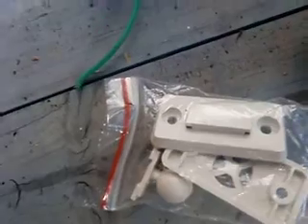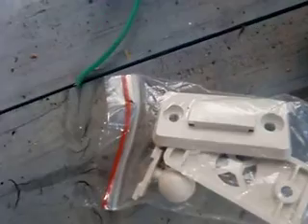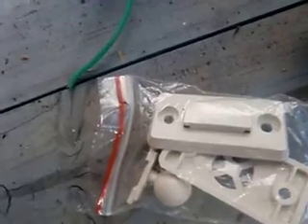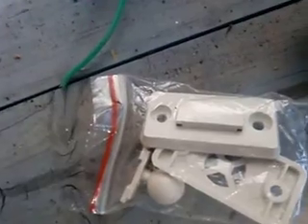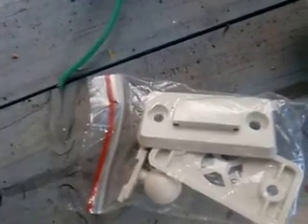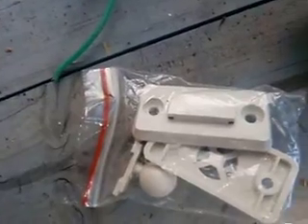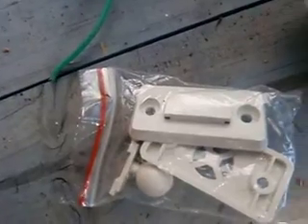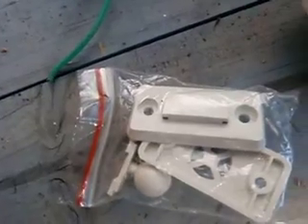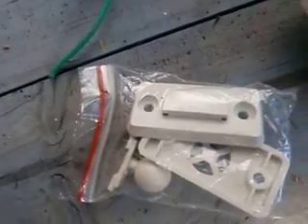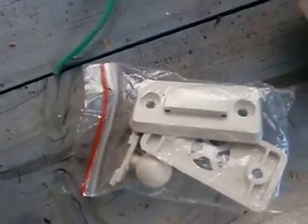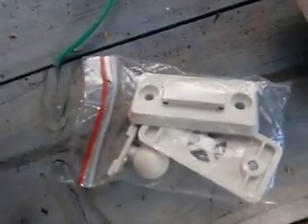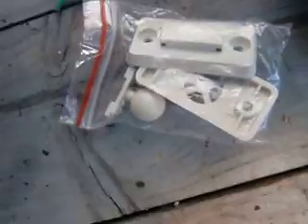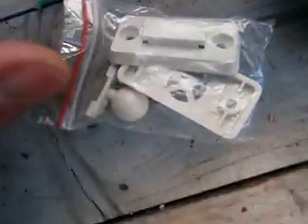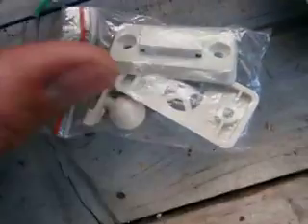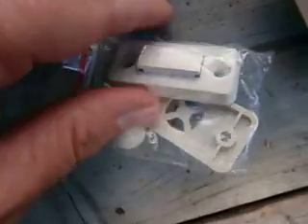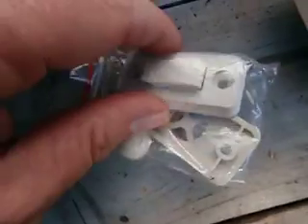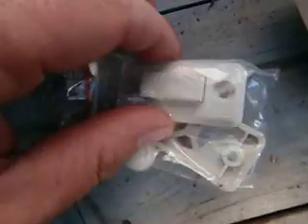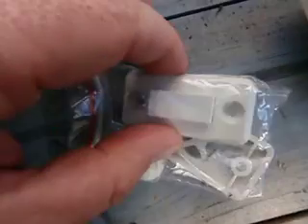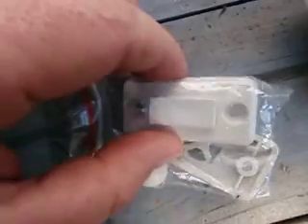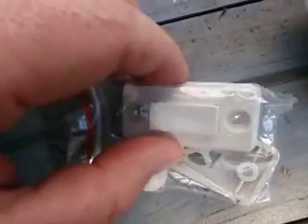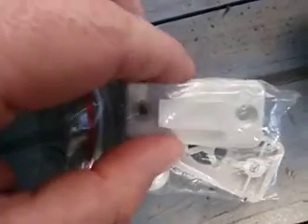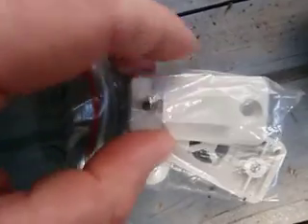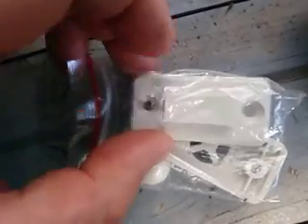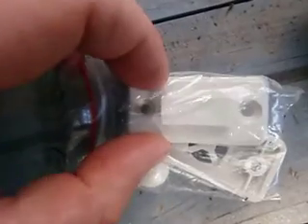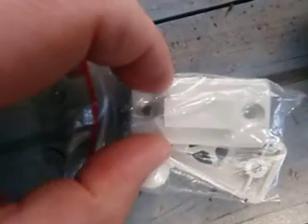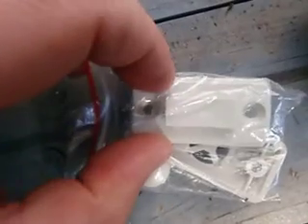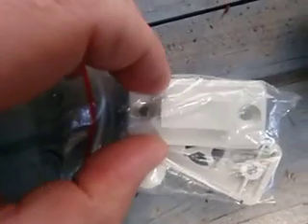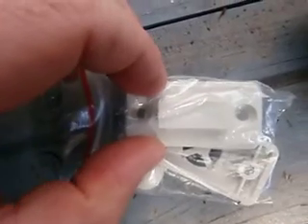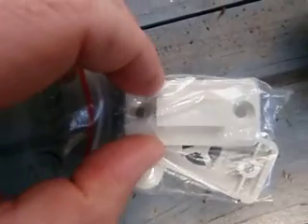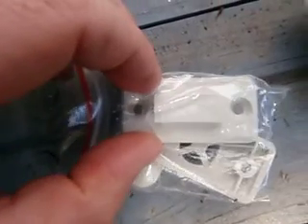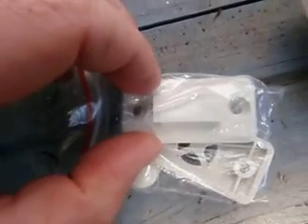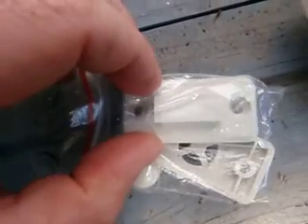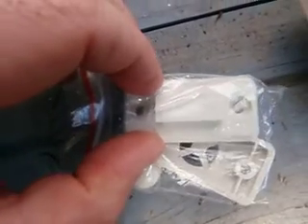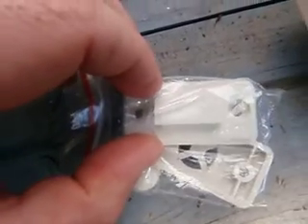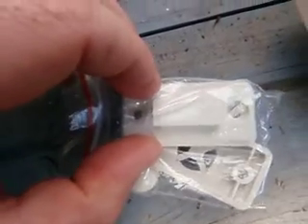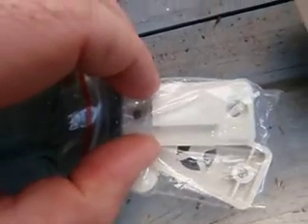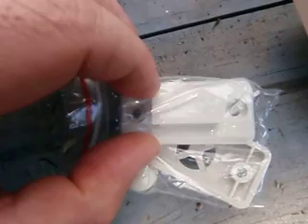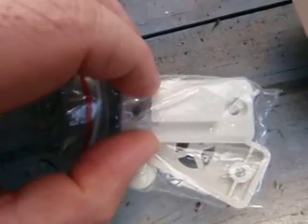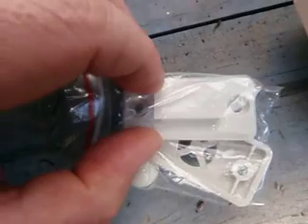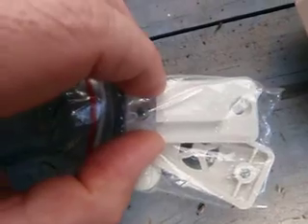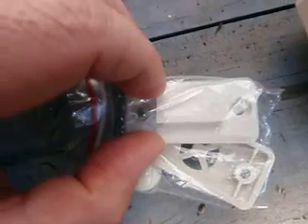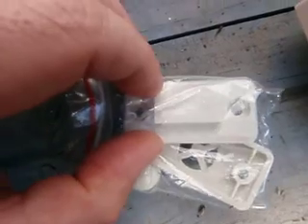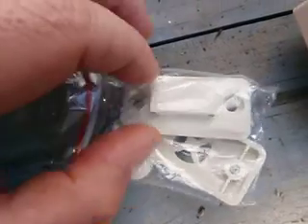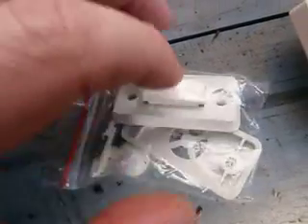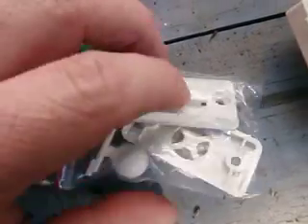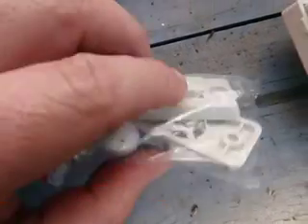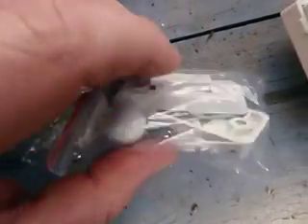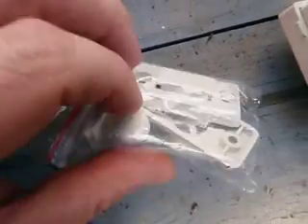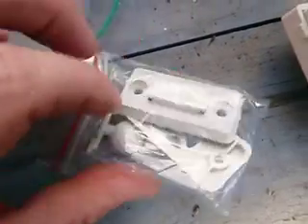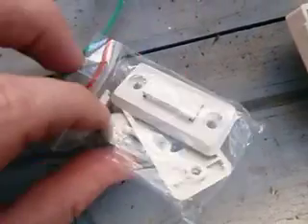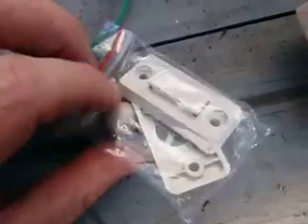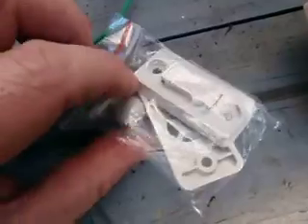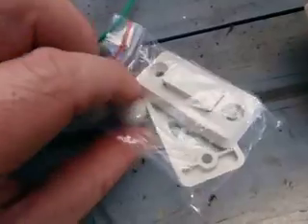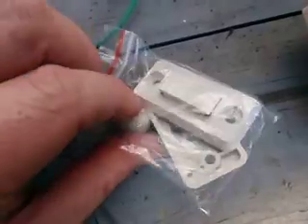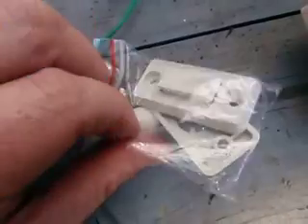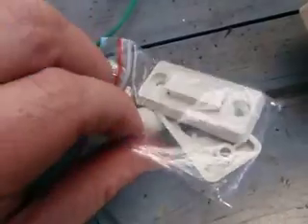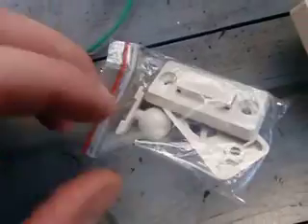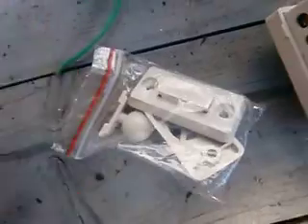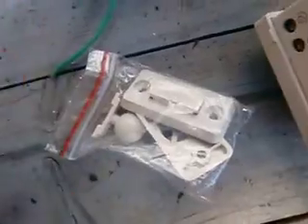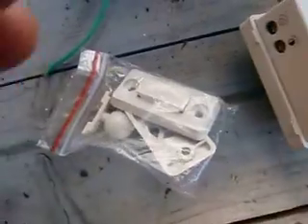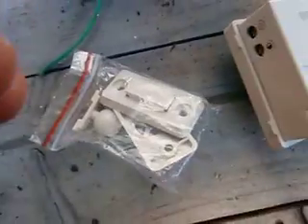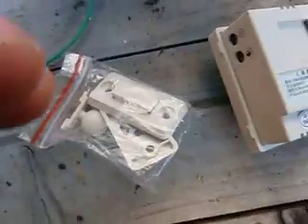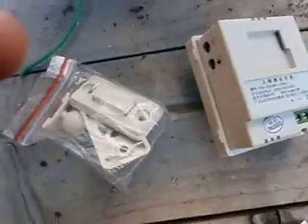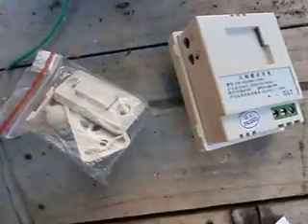And there's the little mount. It's like a solid mount, and there's a swivel mount in there too.